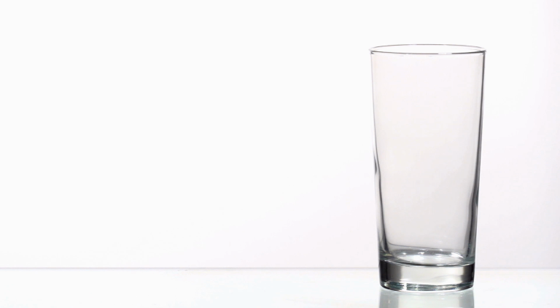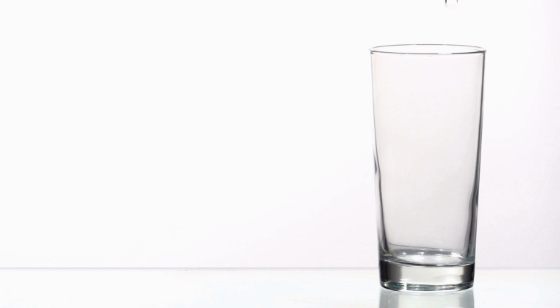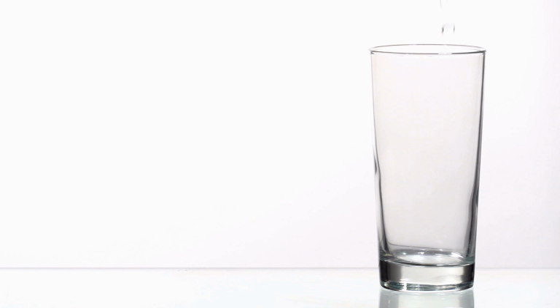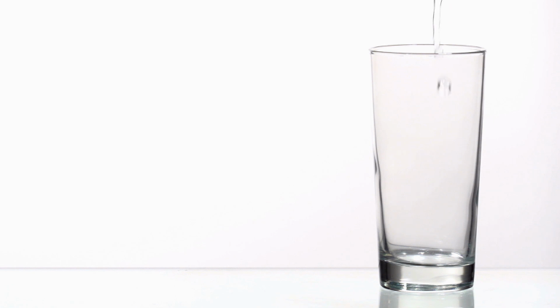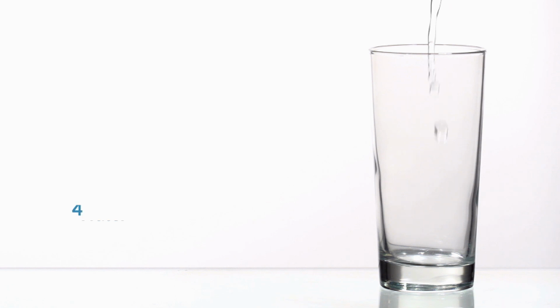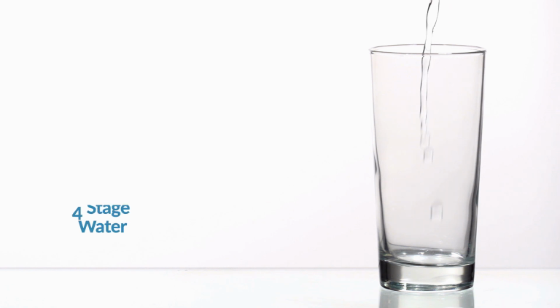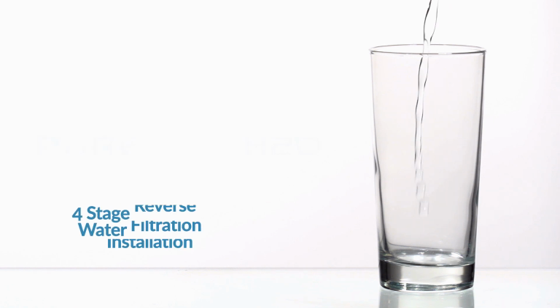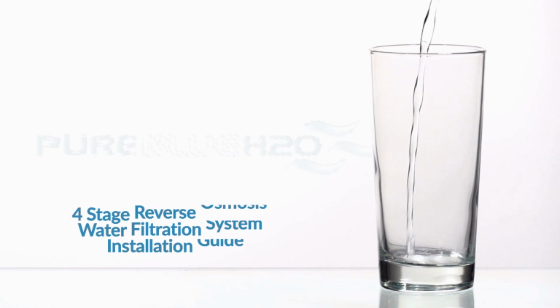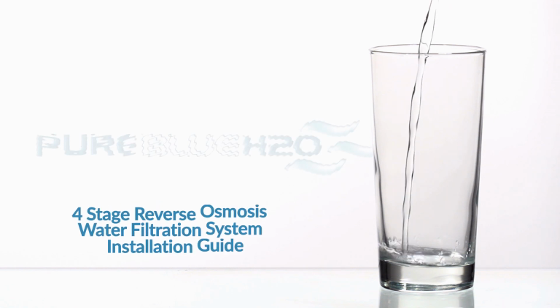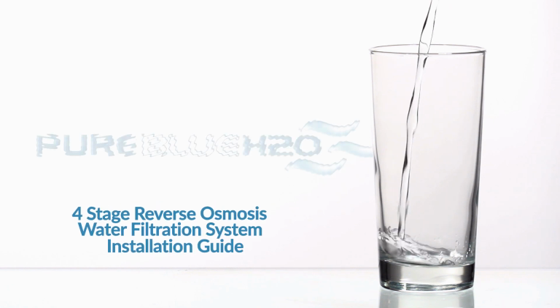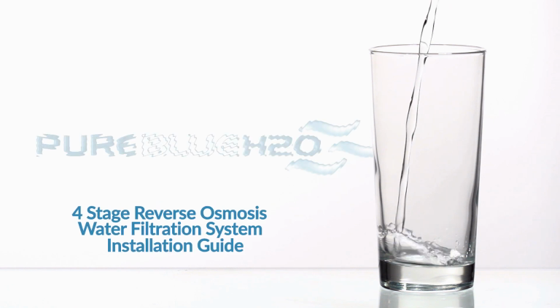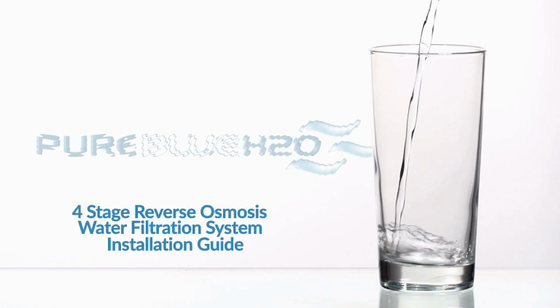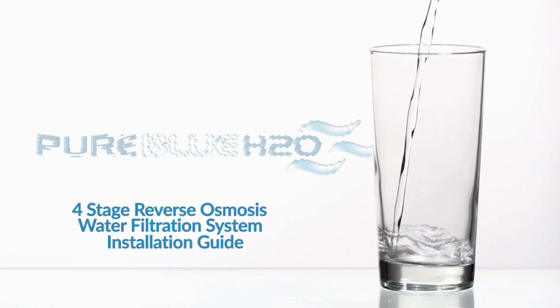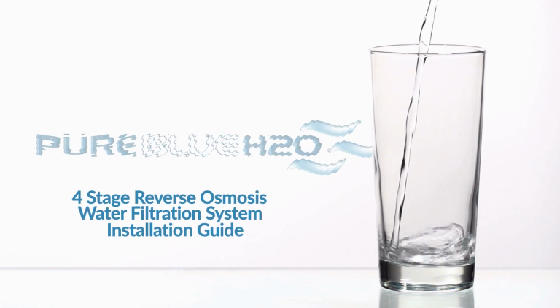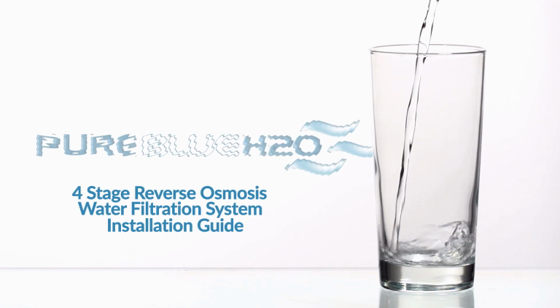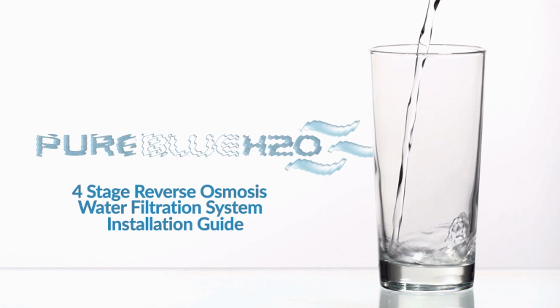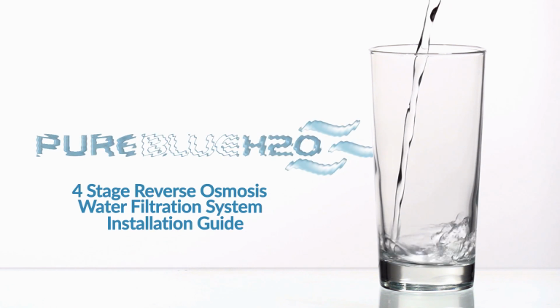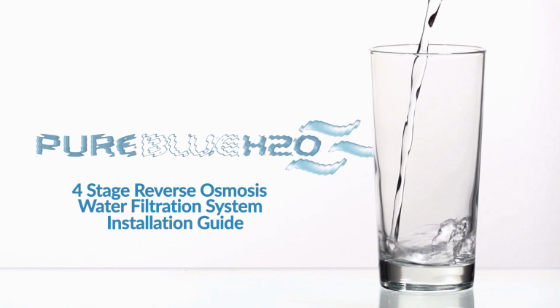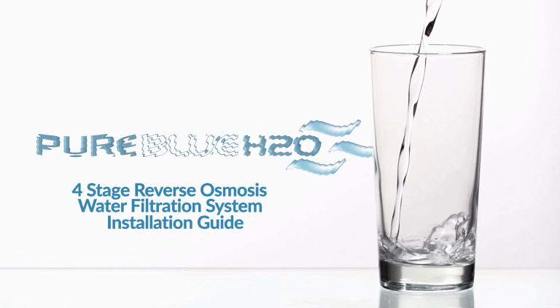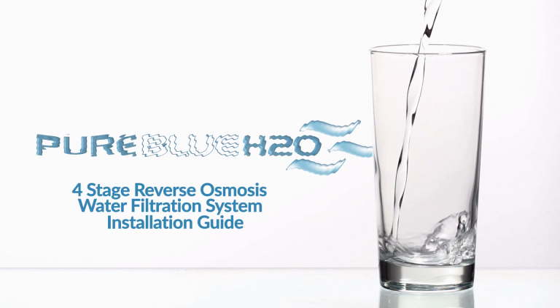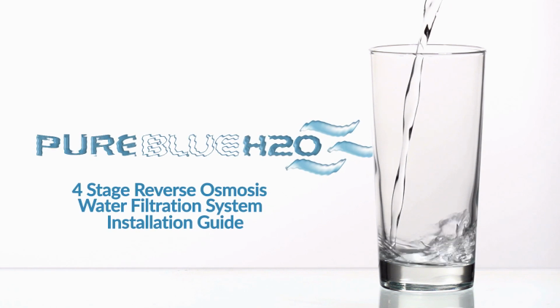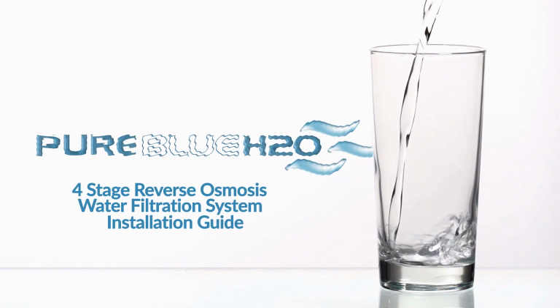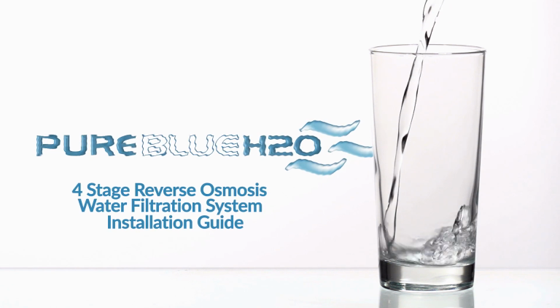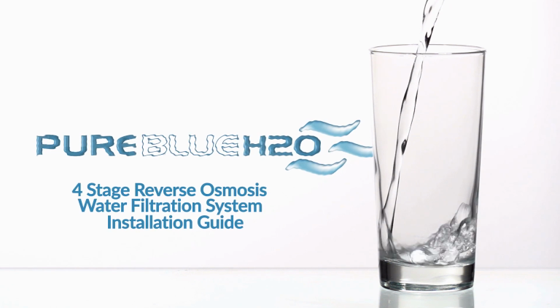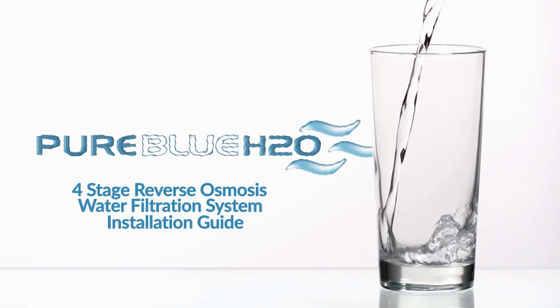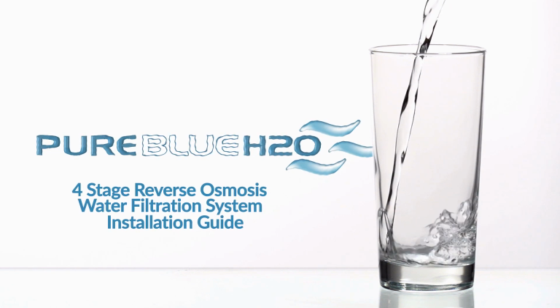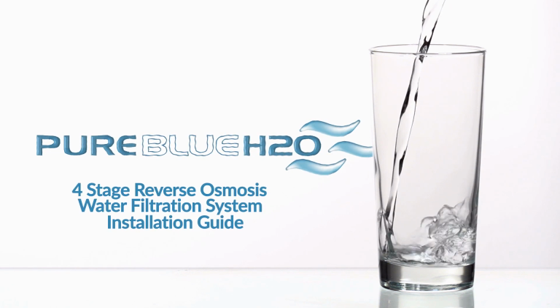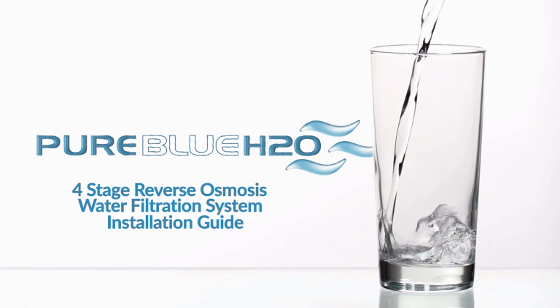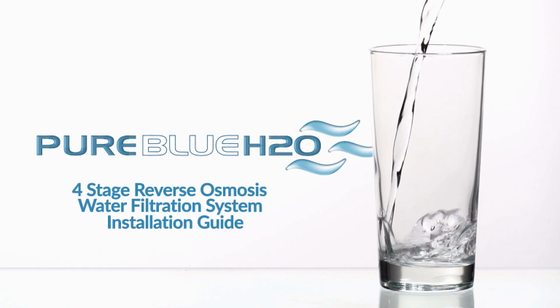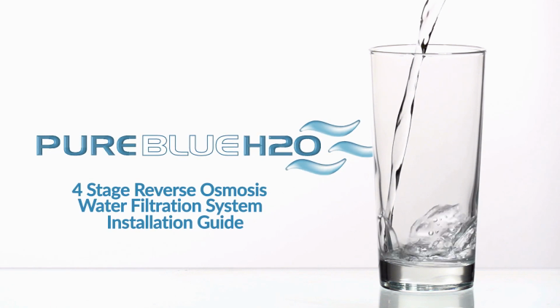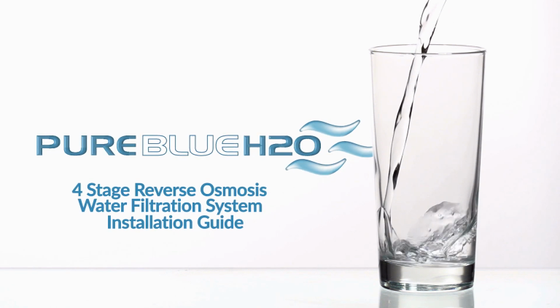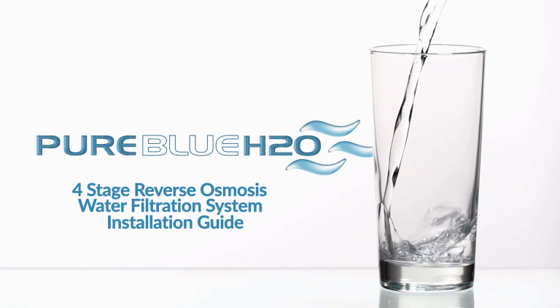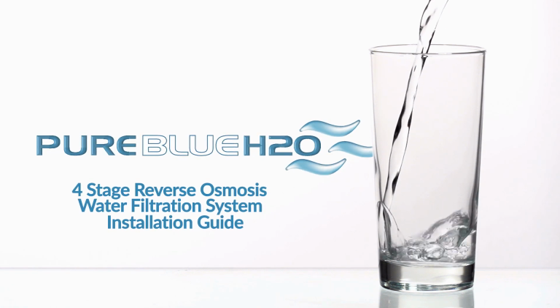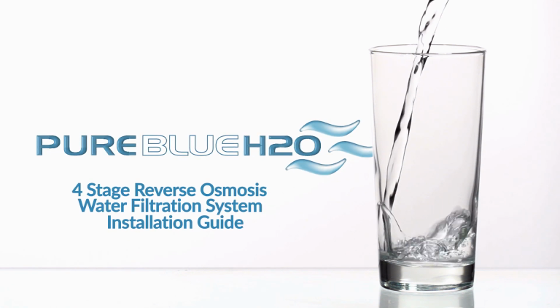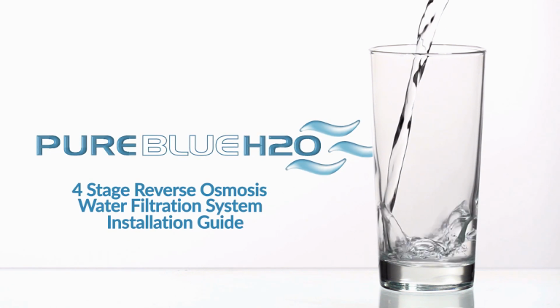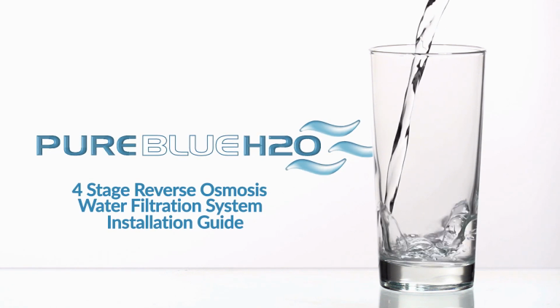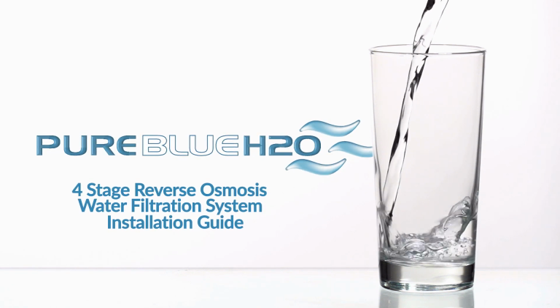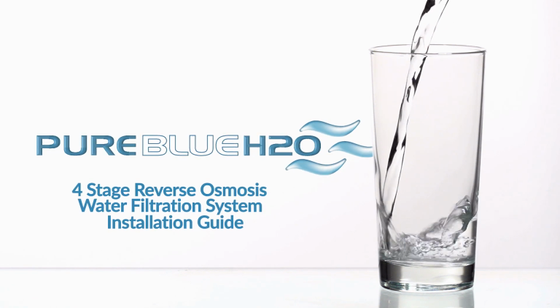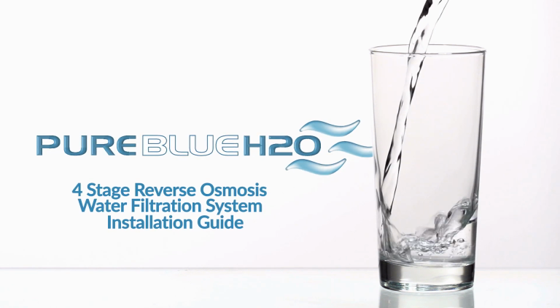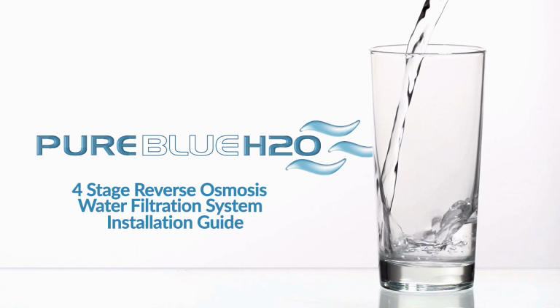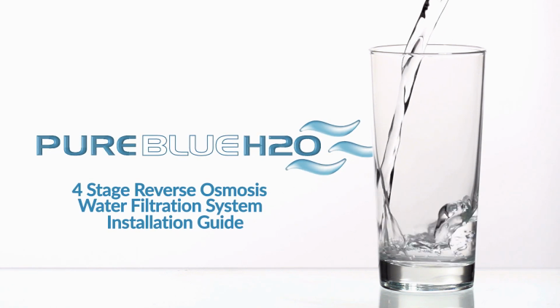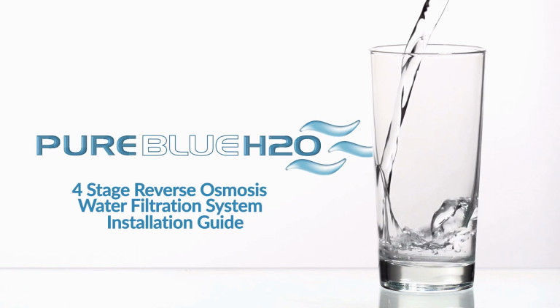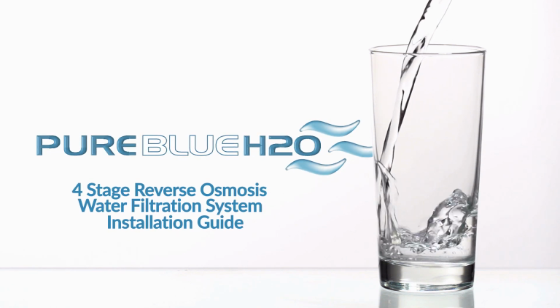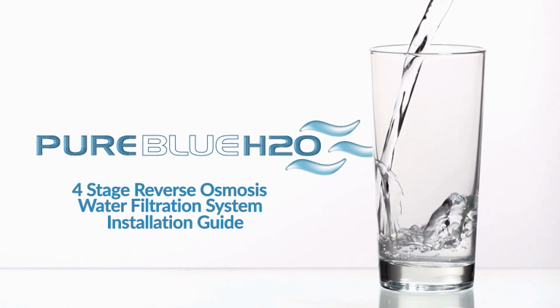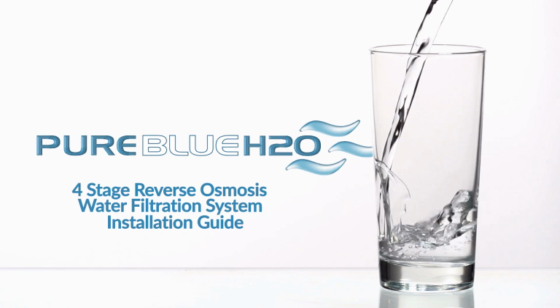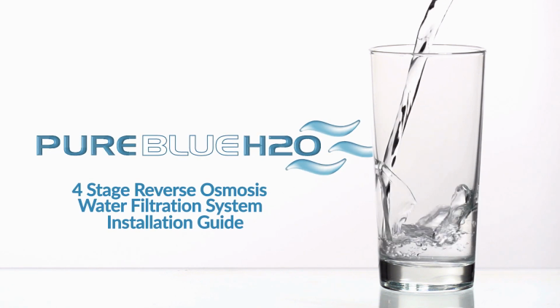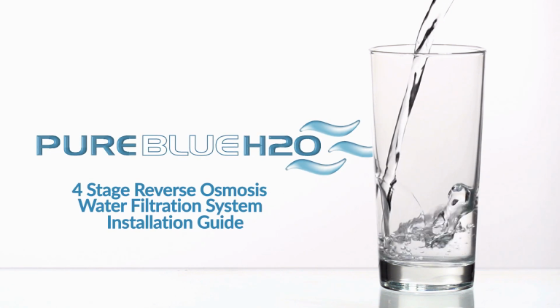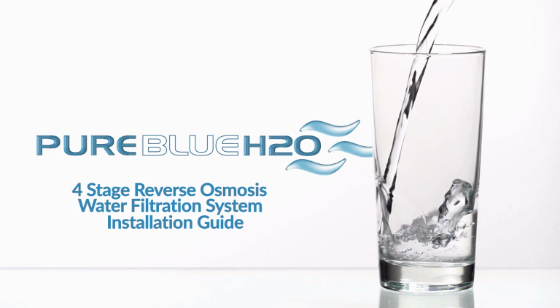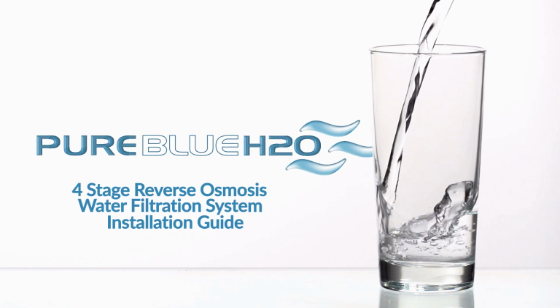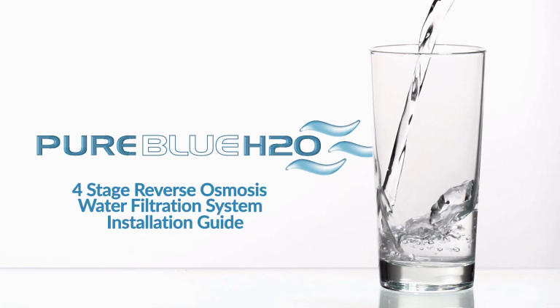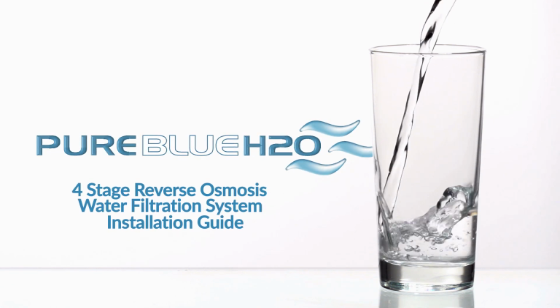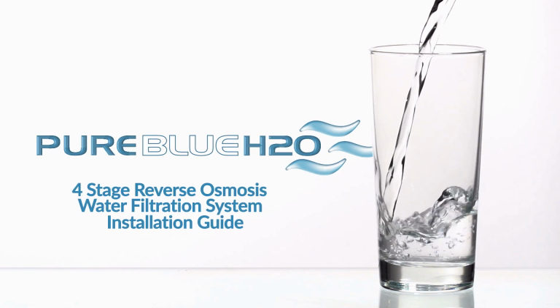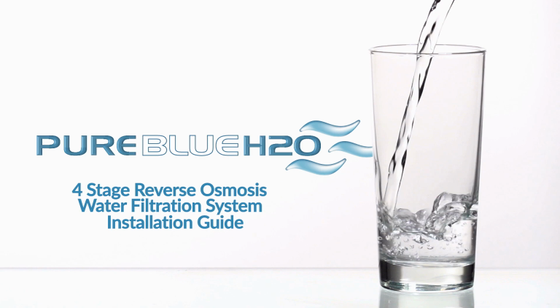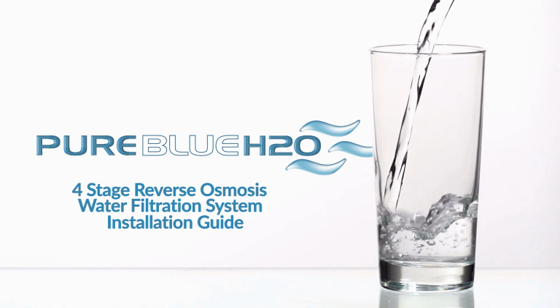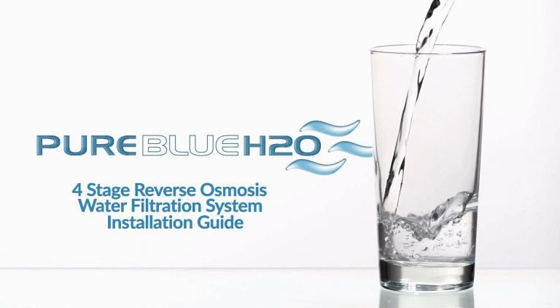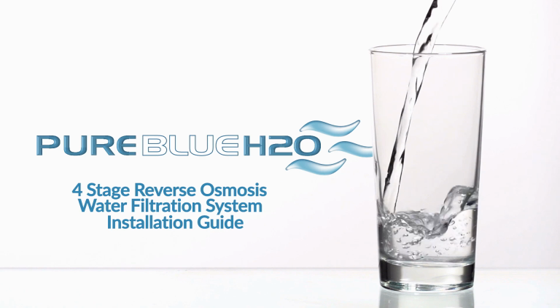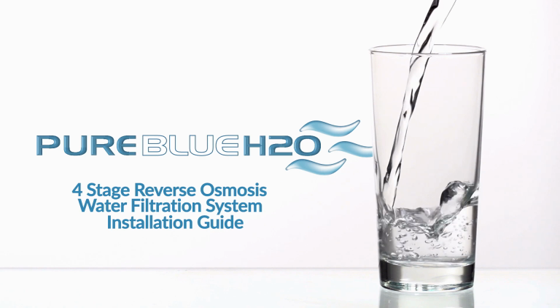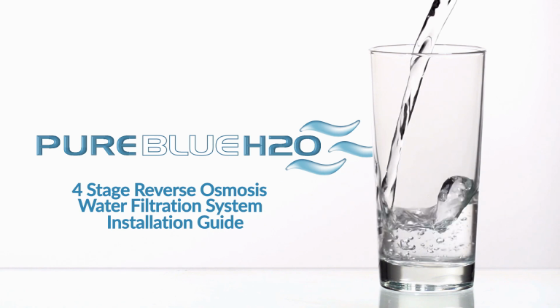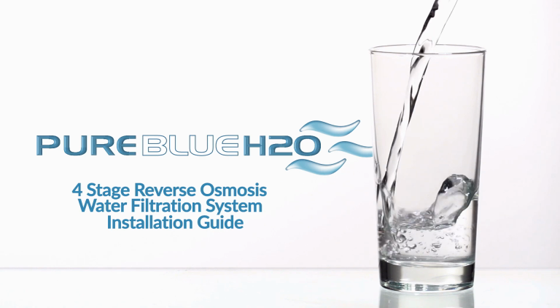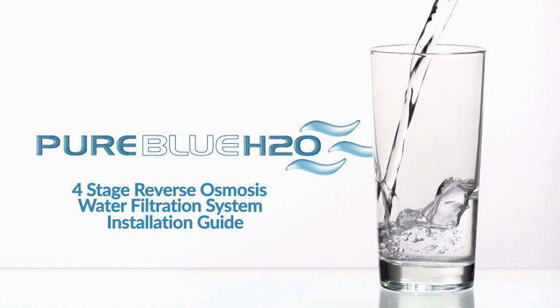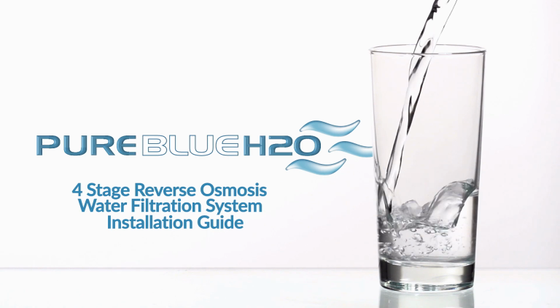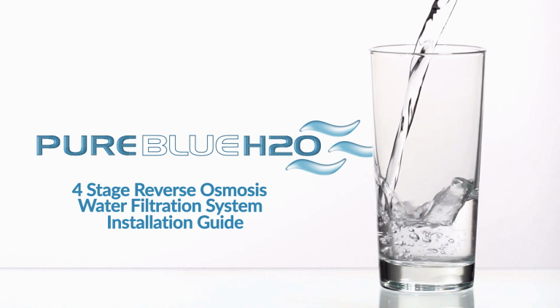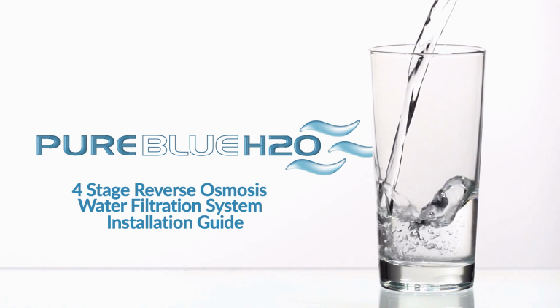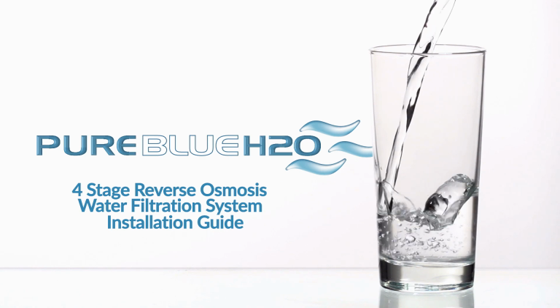From all of us at Pure Blue H2O, we thank you for purchasing the four-stage reverse osmosis water filtration system.